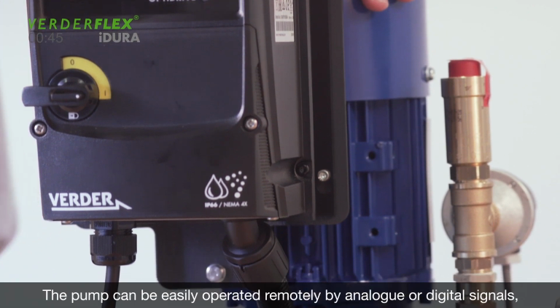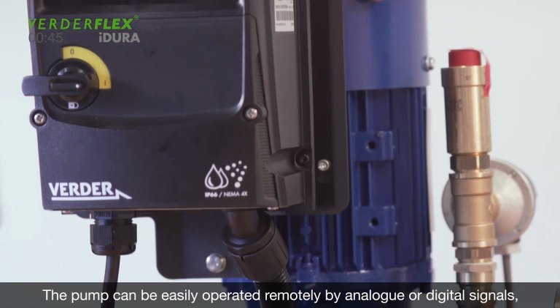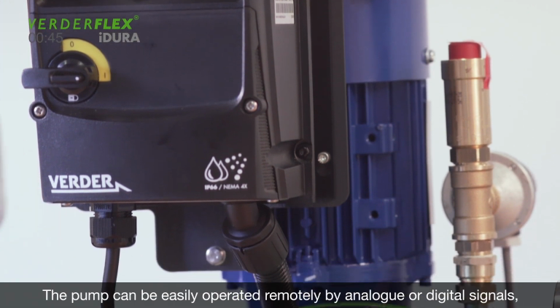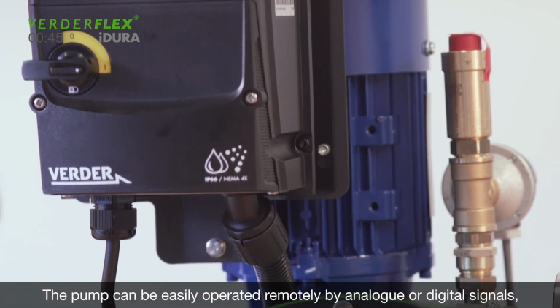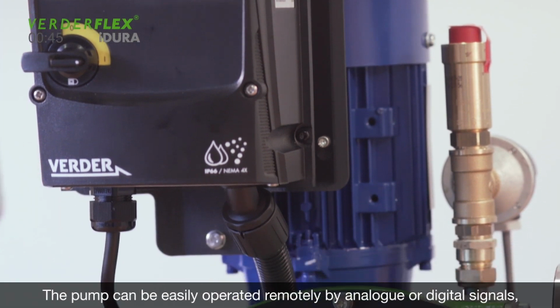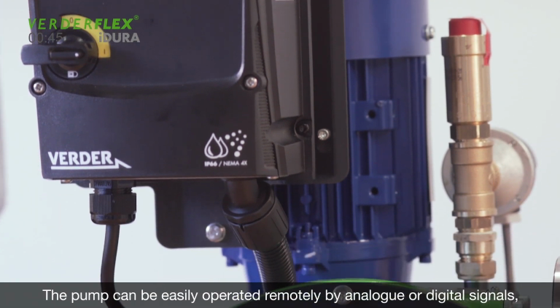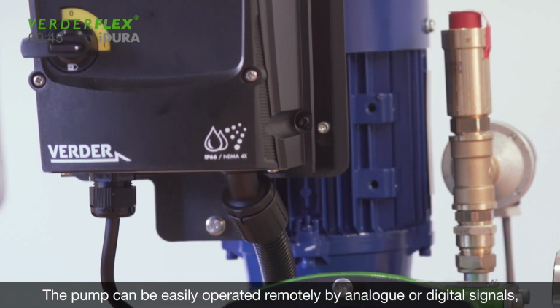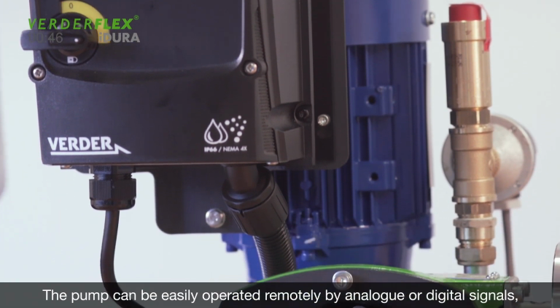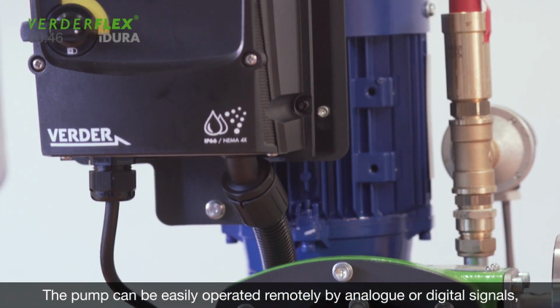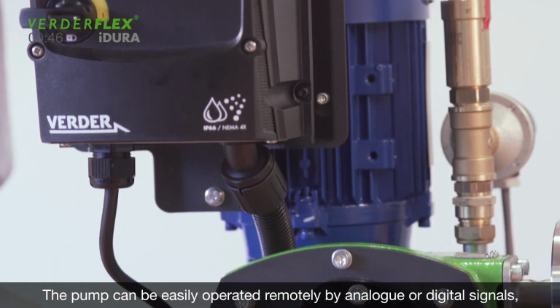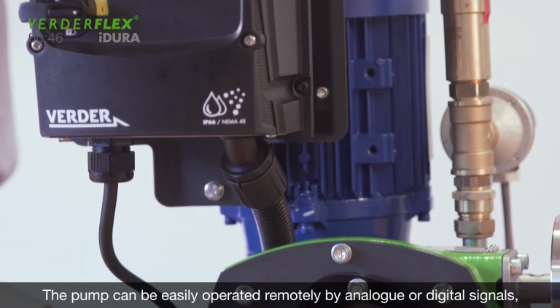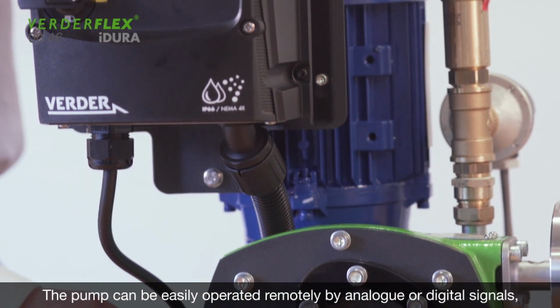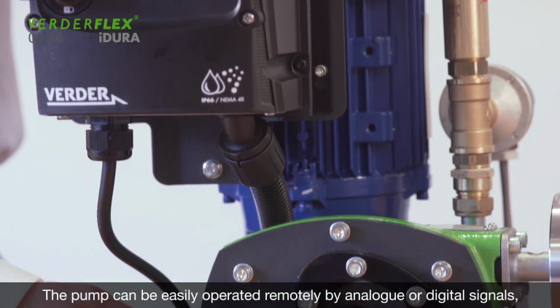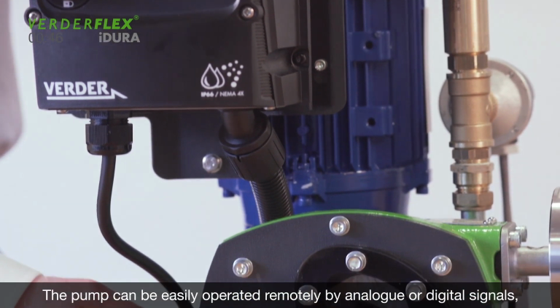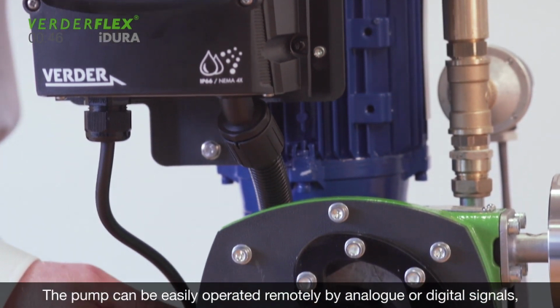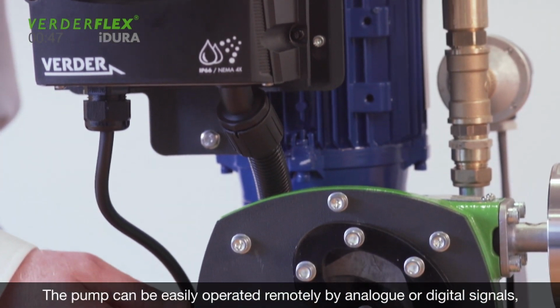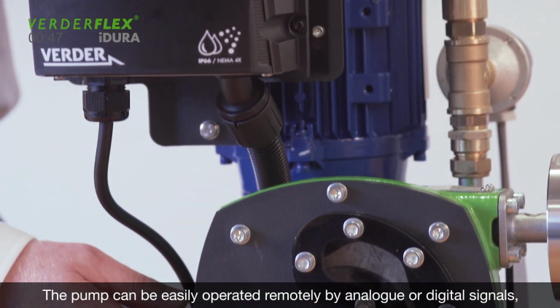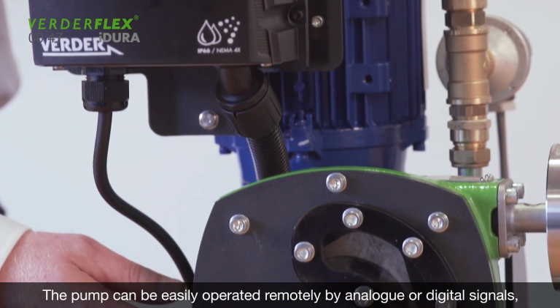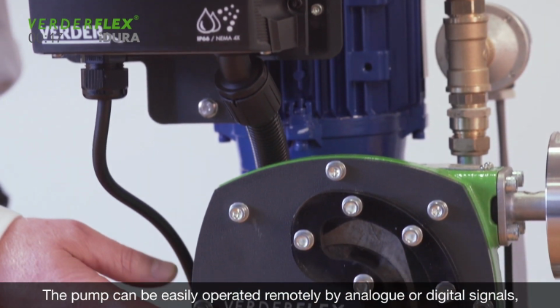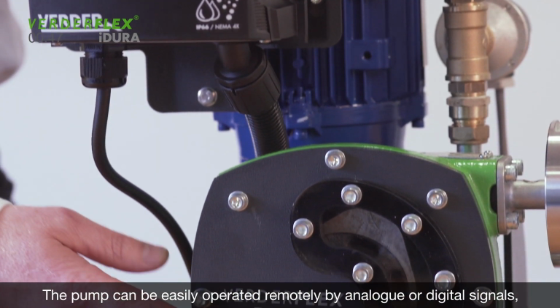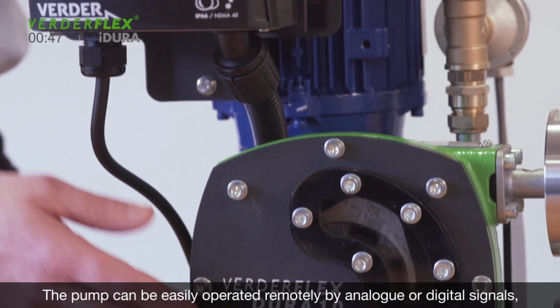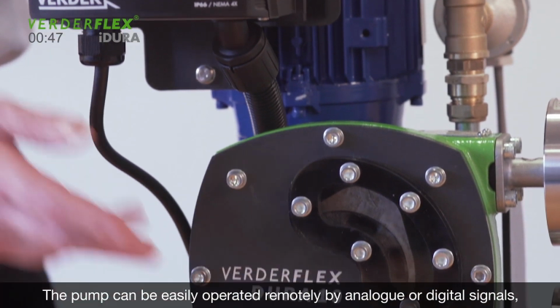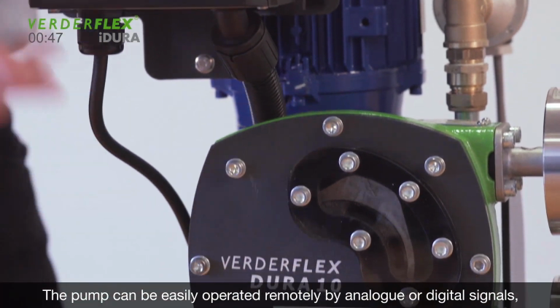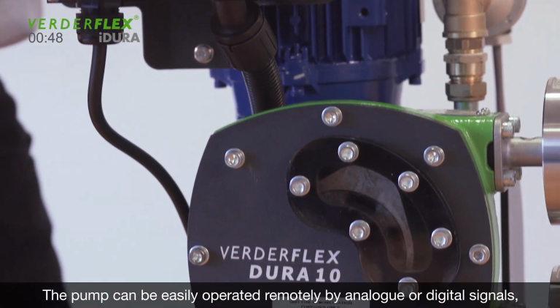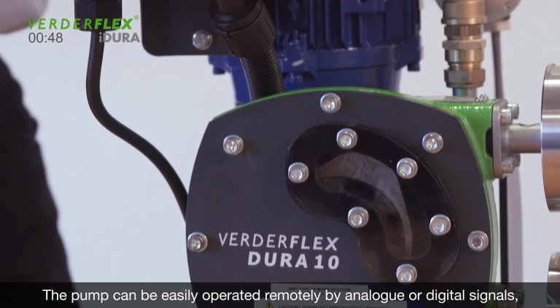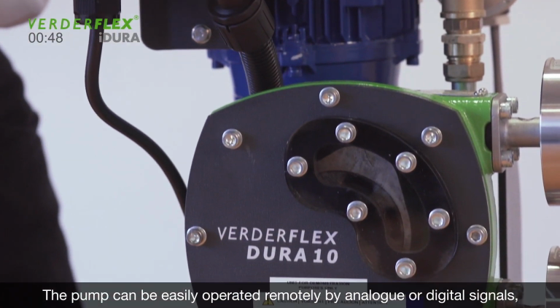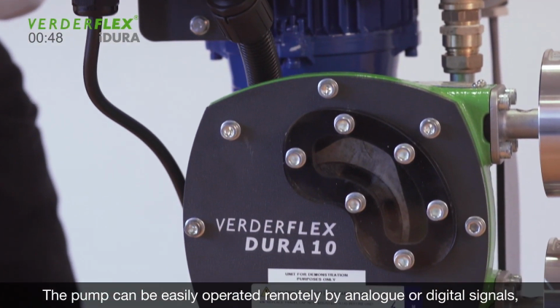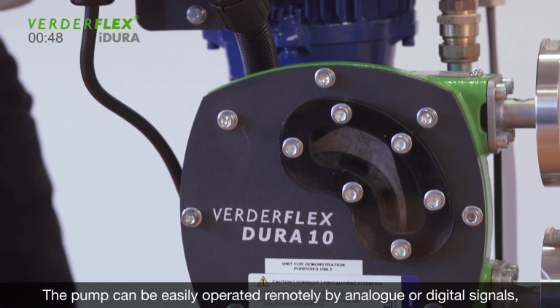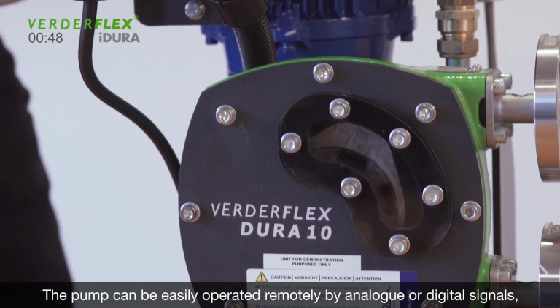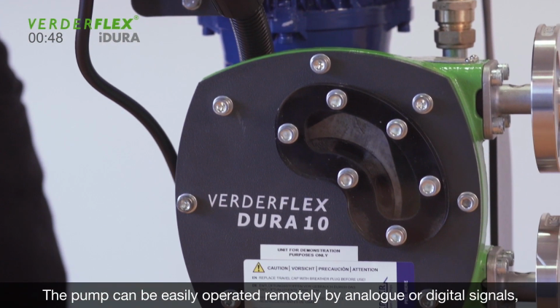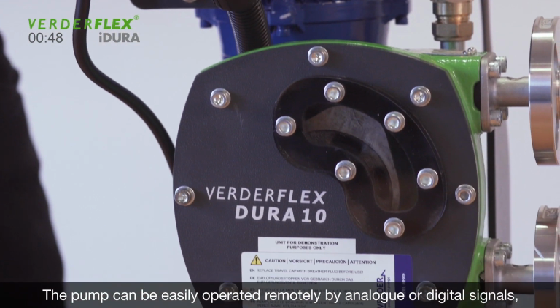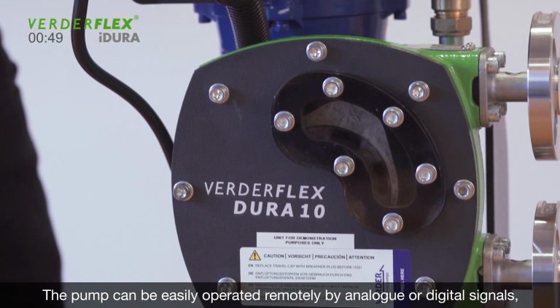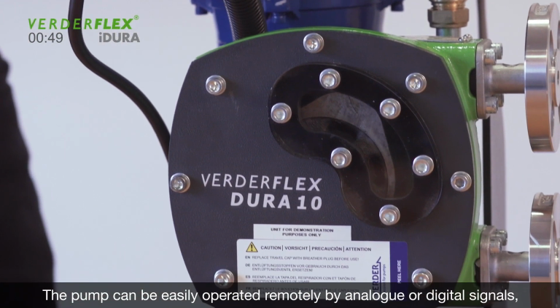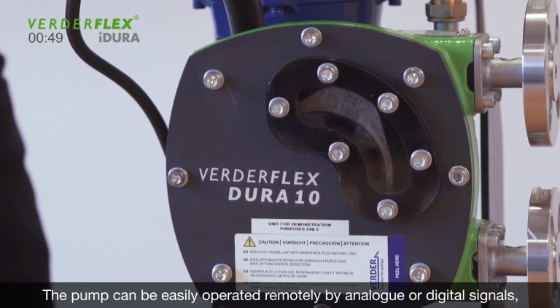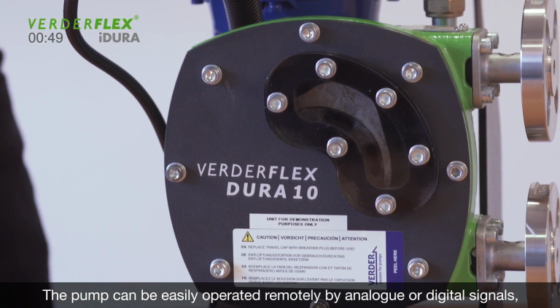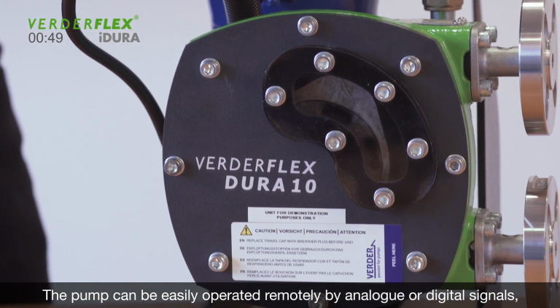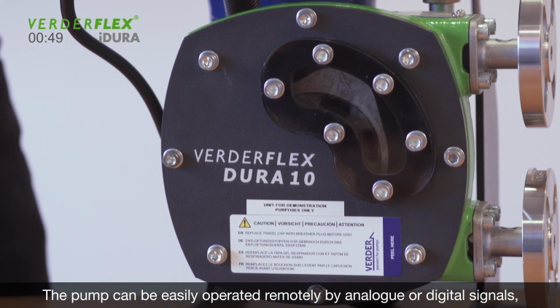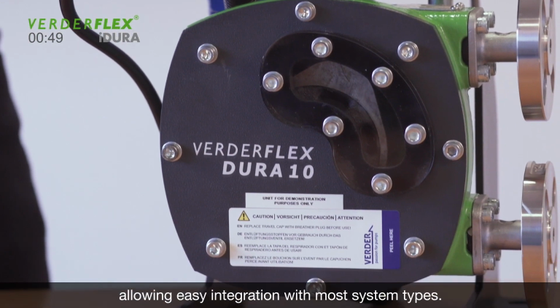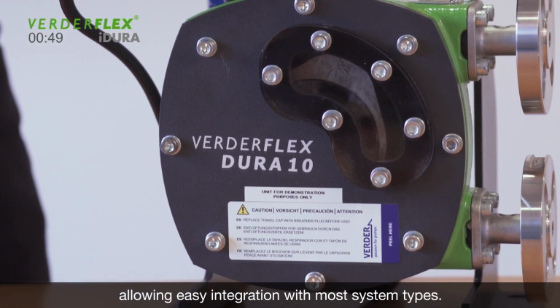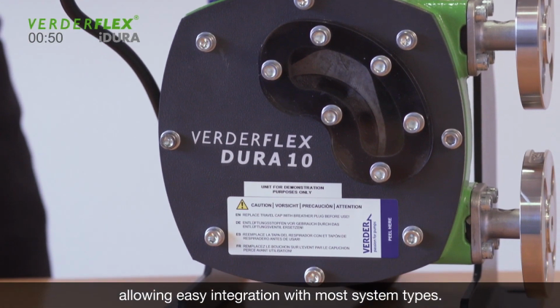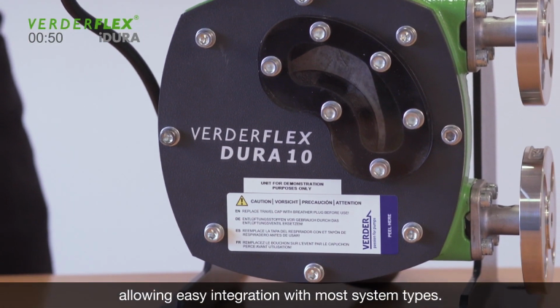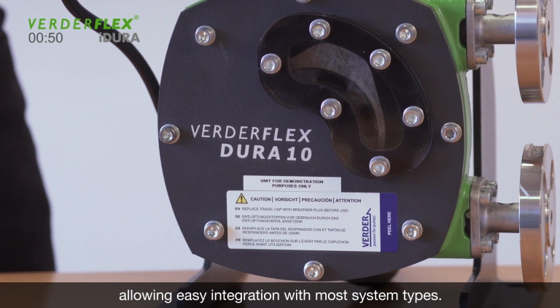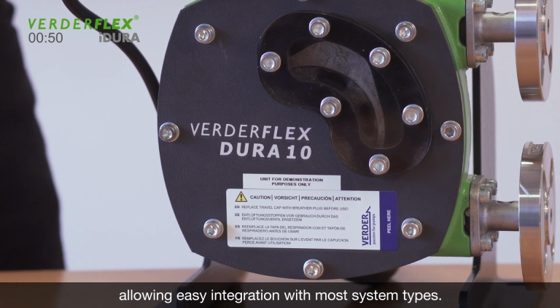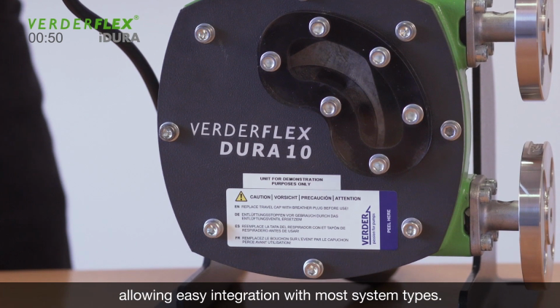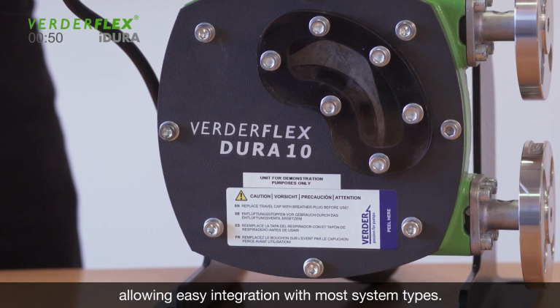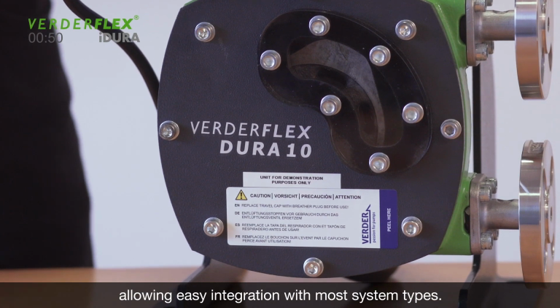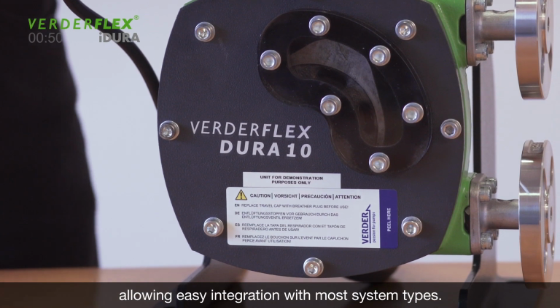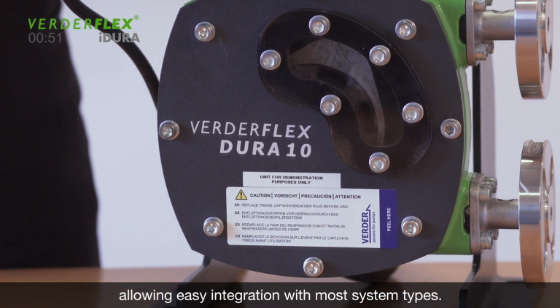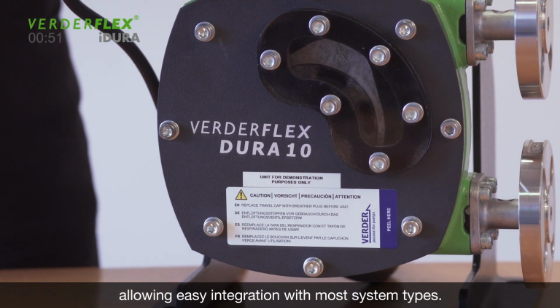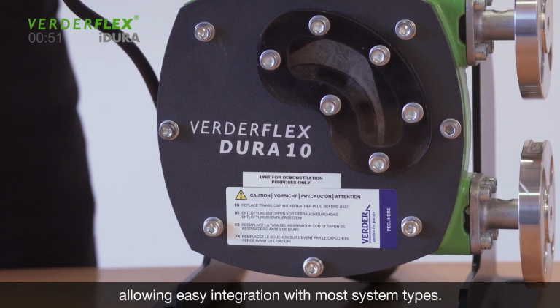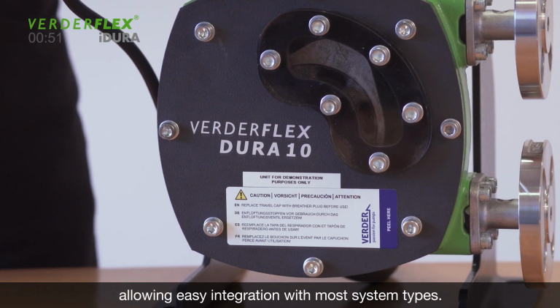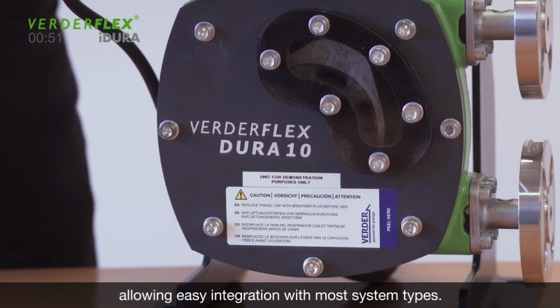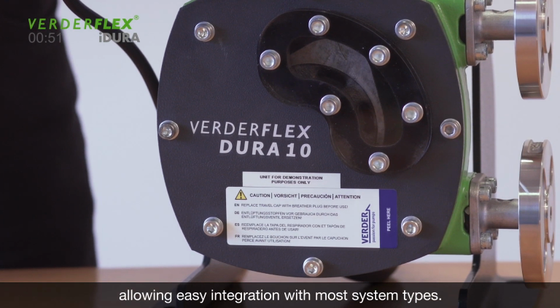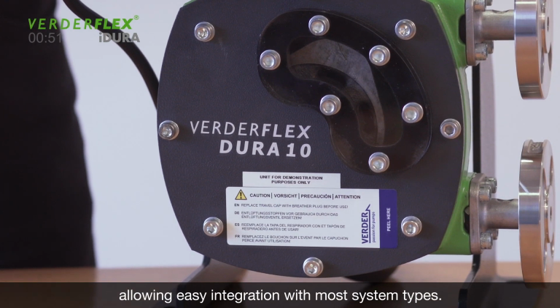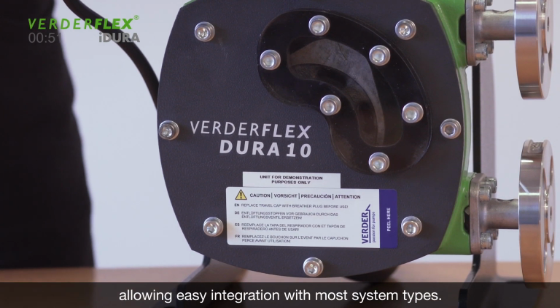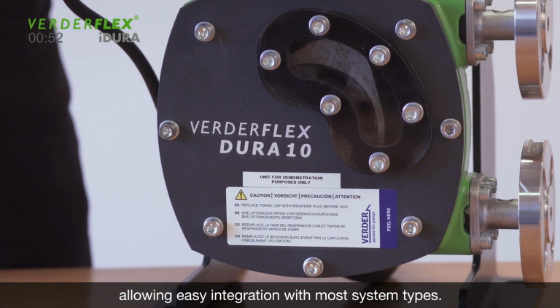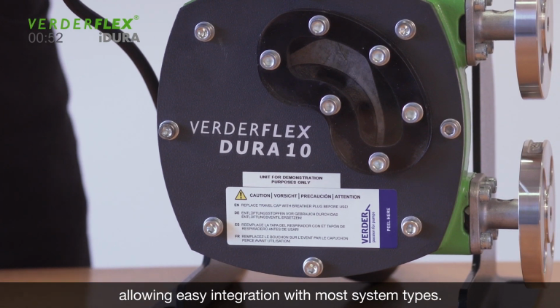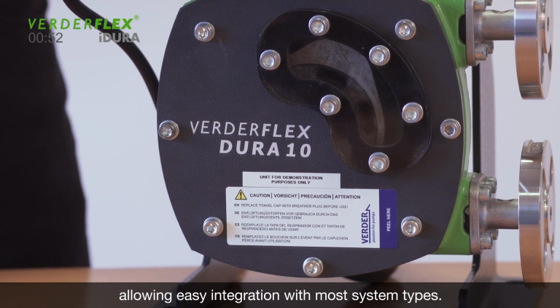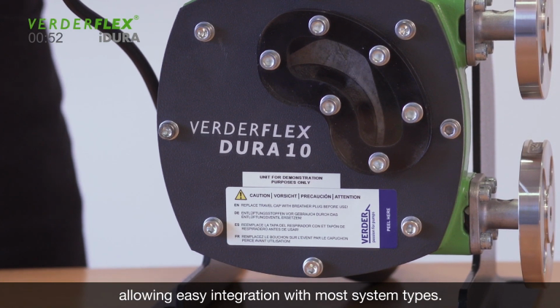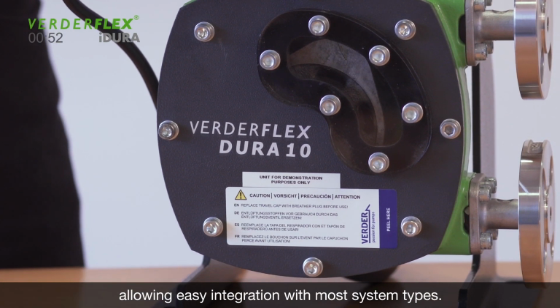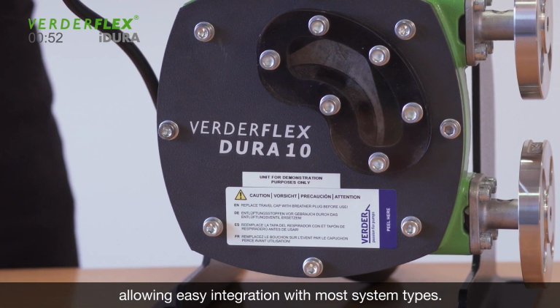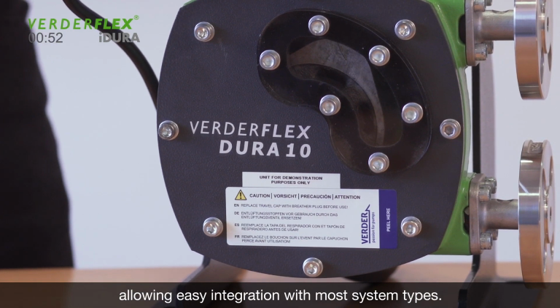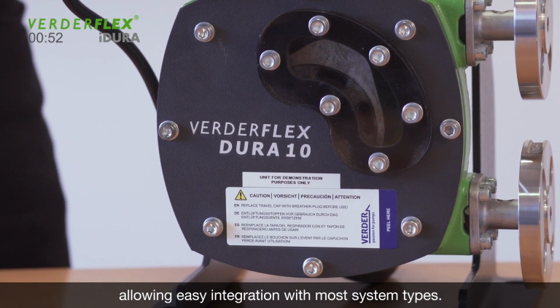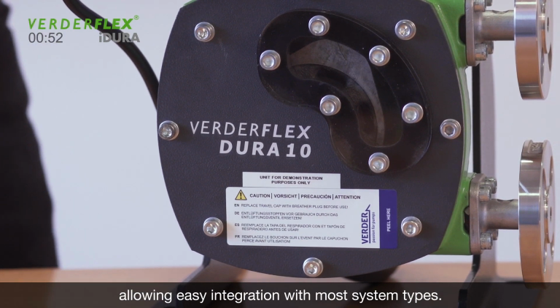The pump can be easily operated remotely by analogue or digital signals, allowing easy integration with most system types.